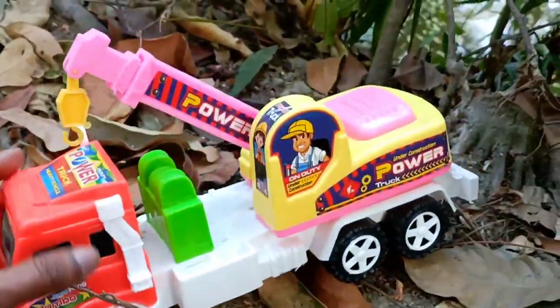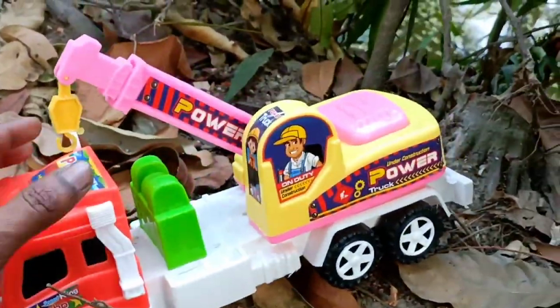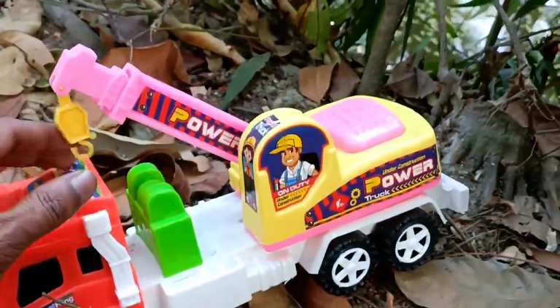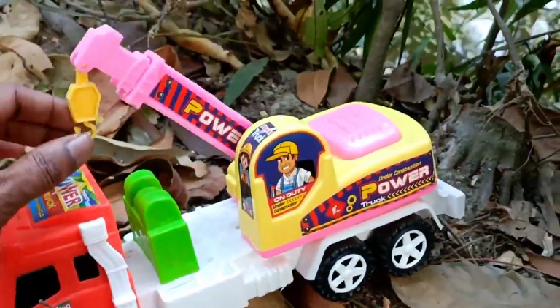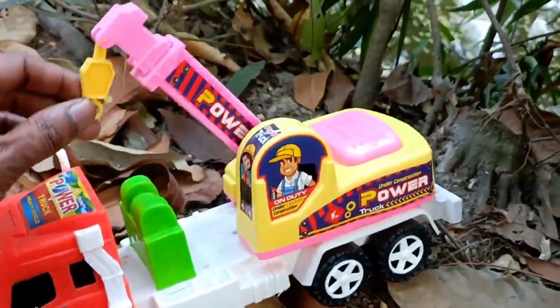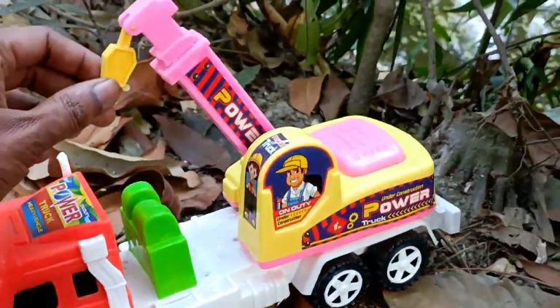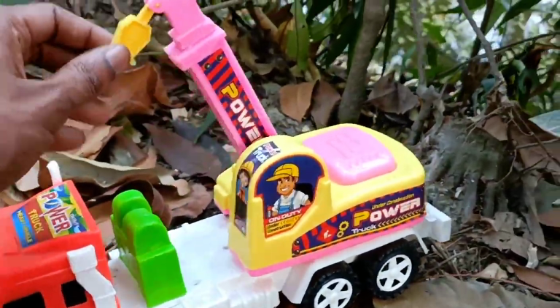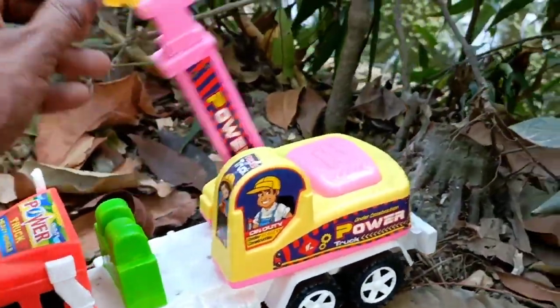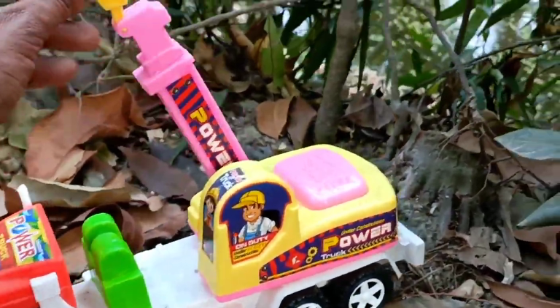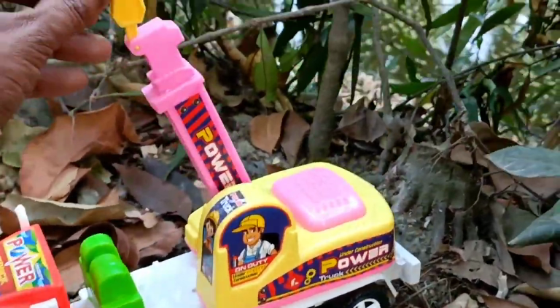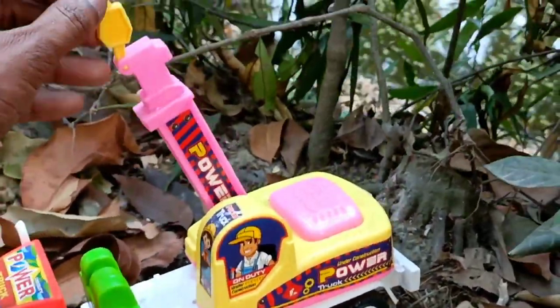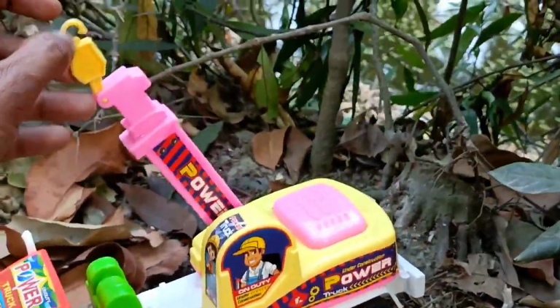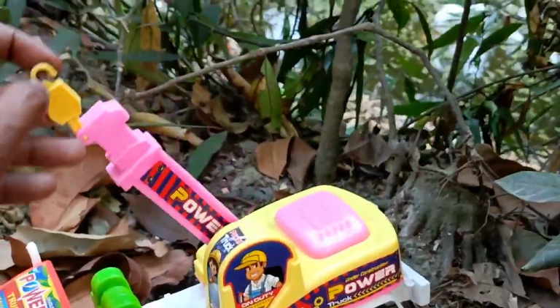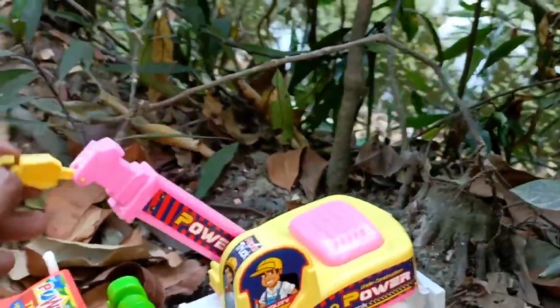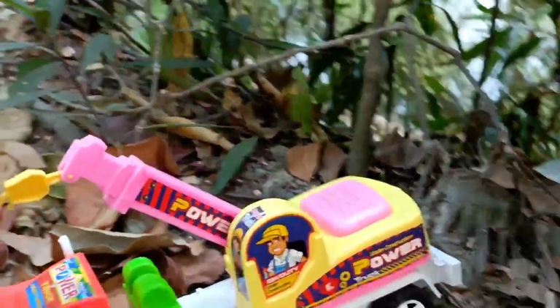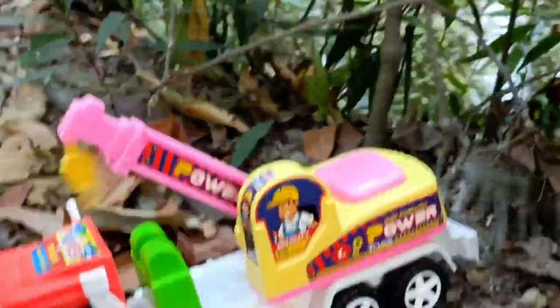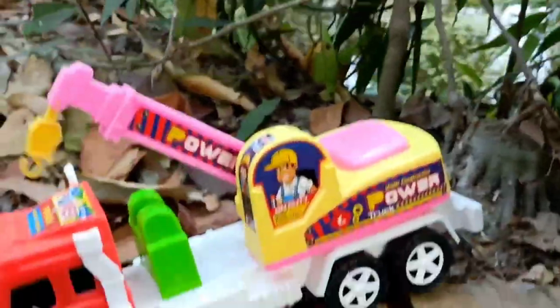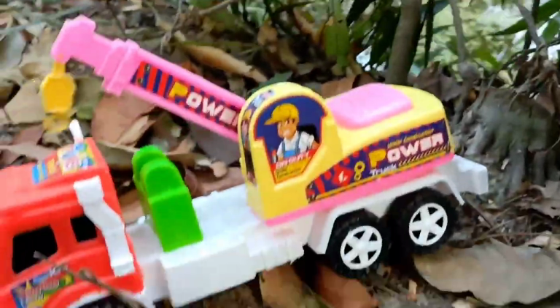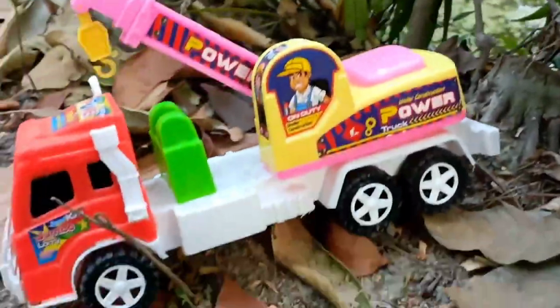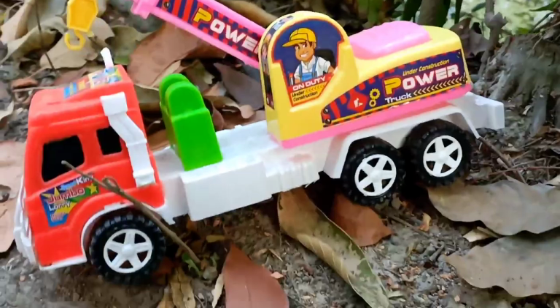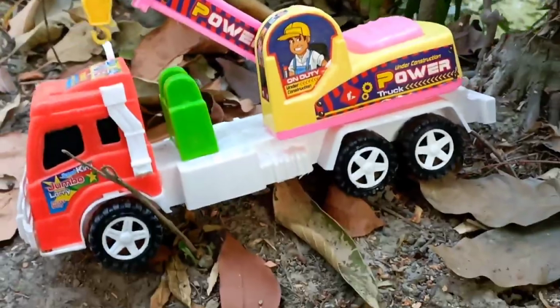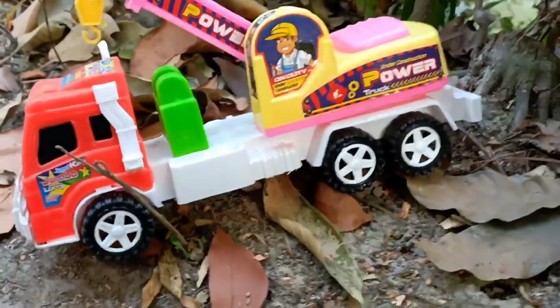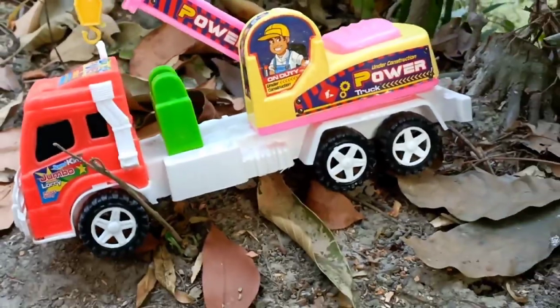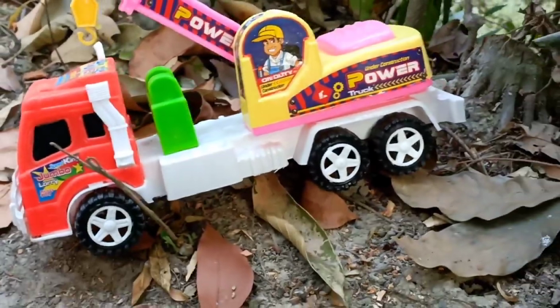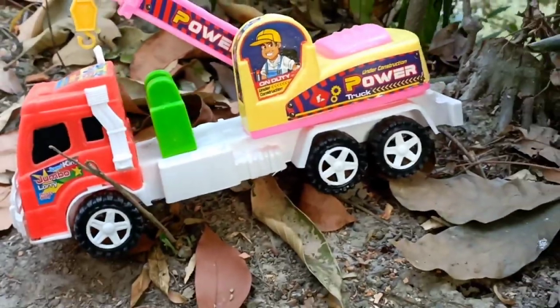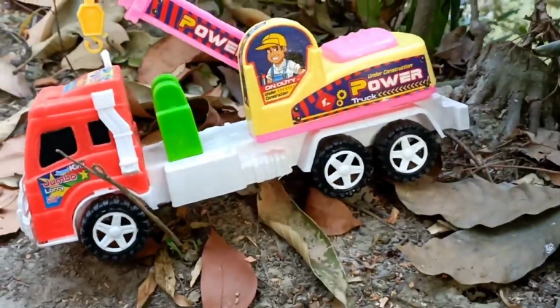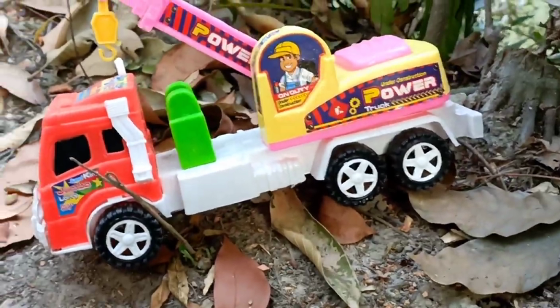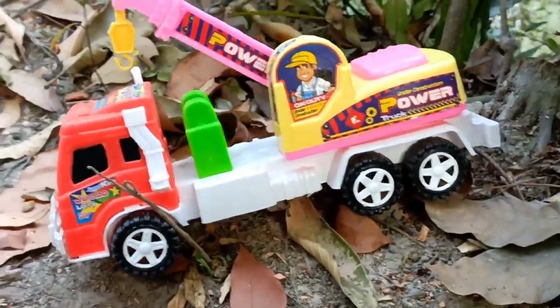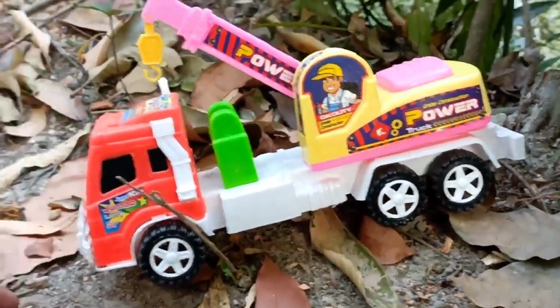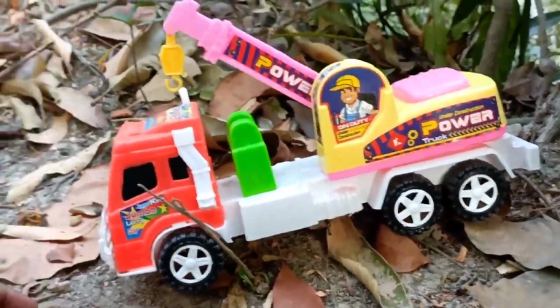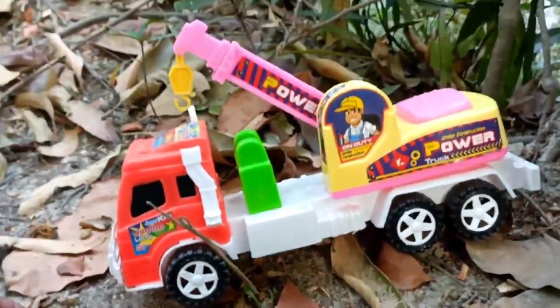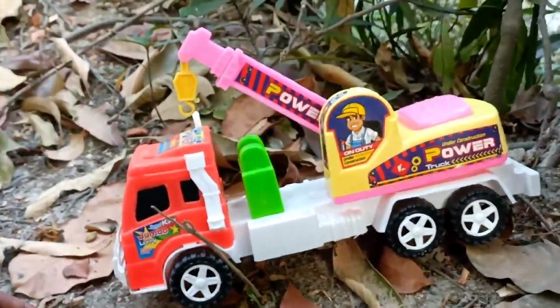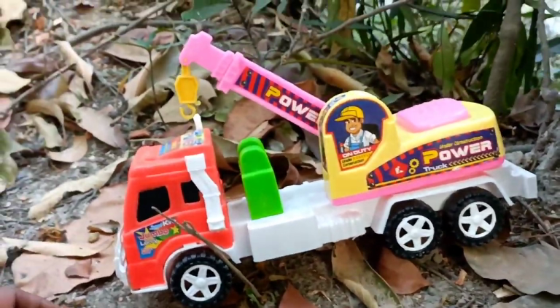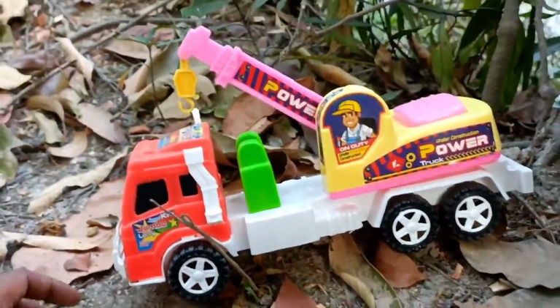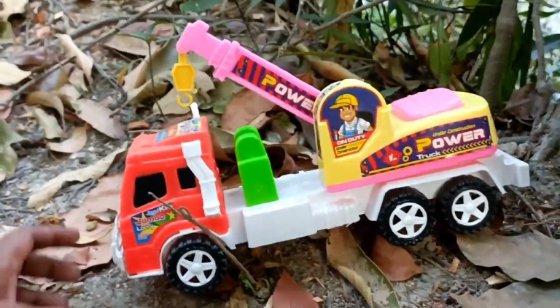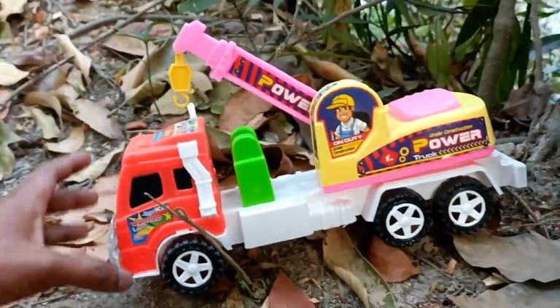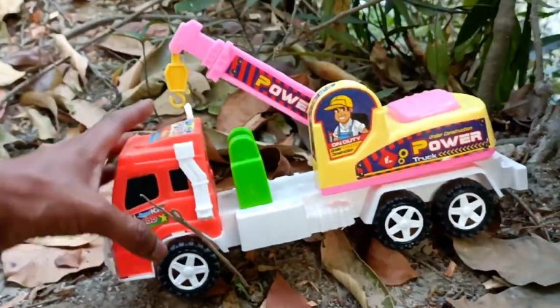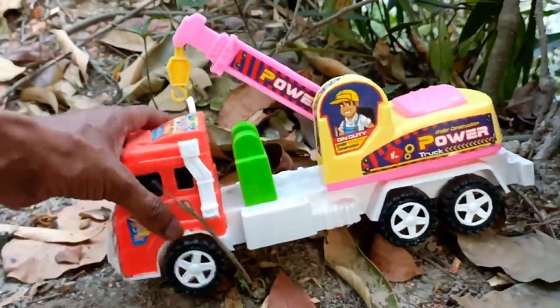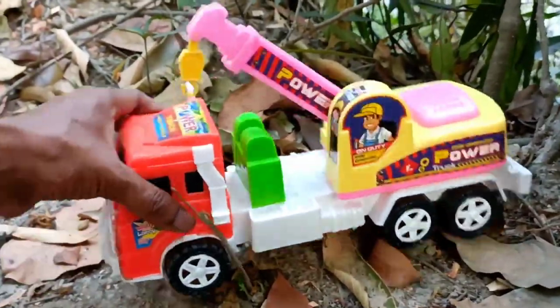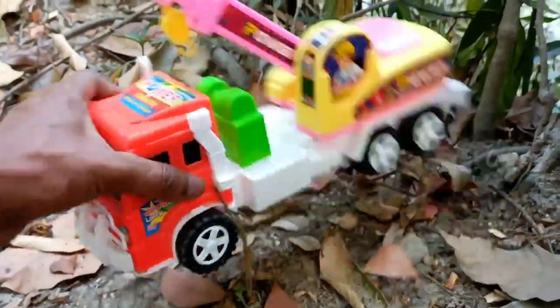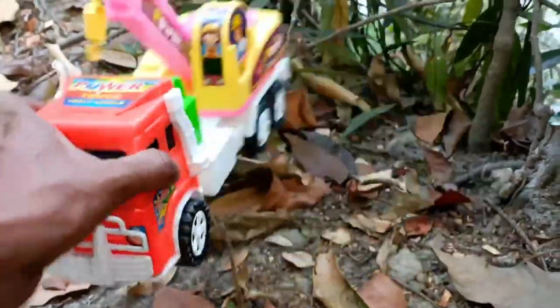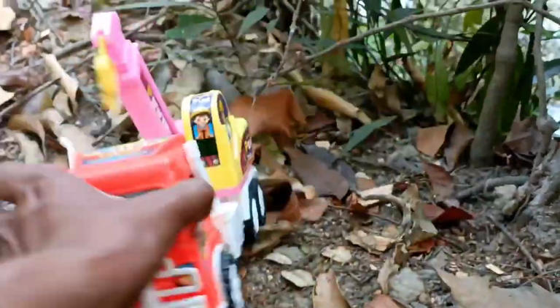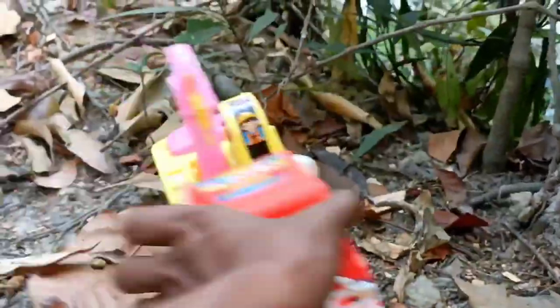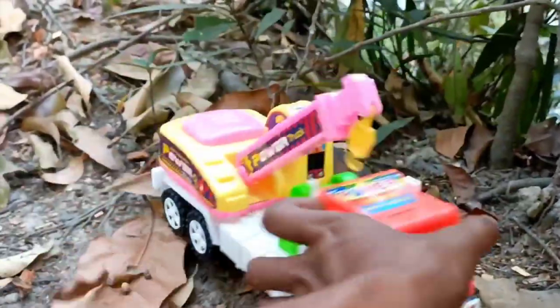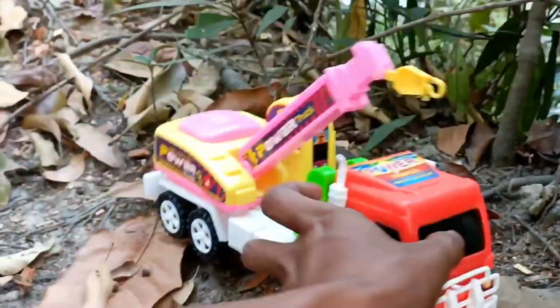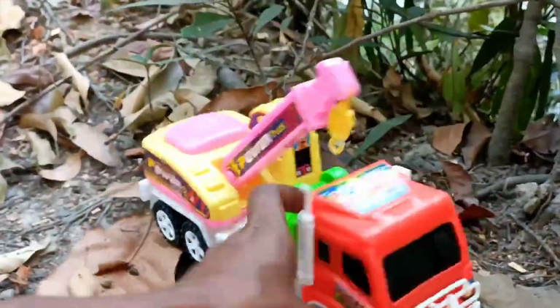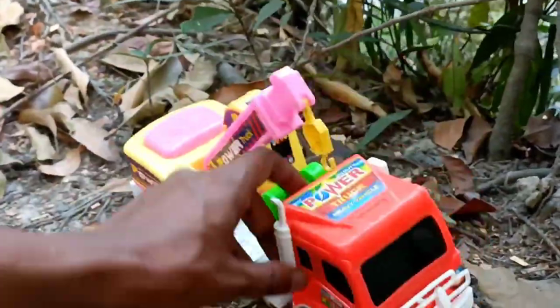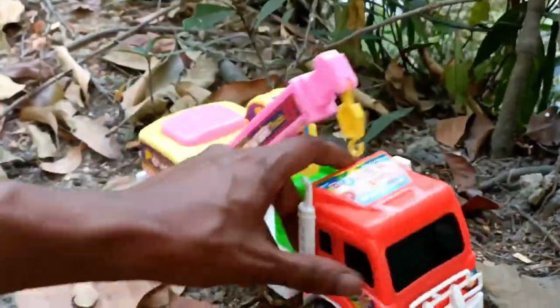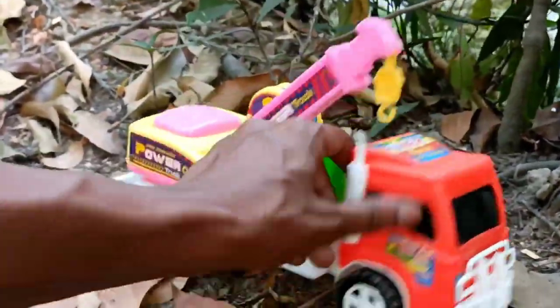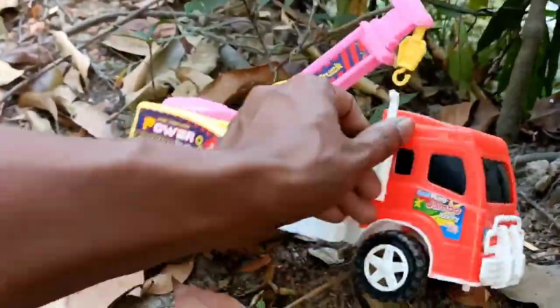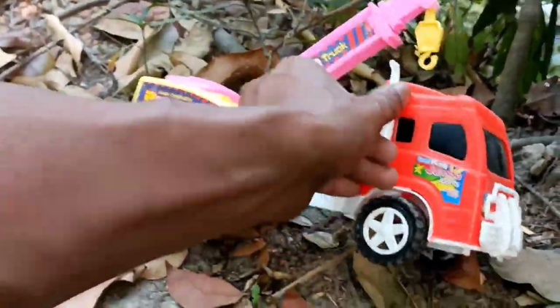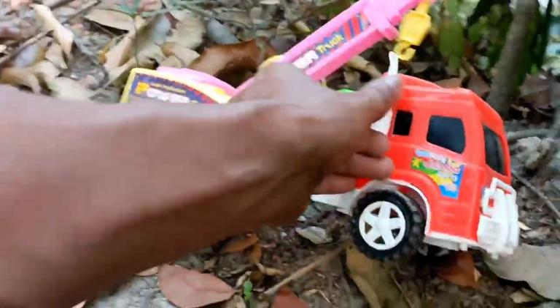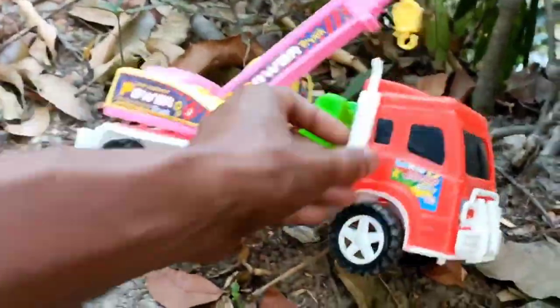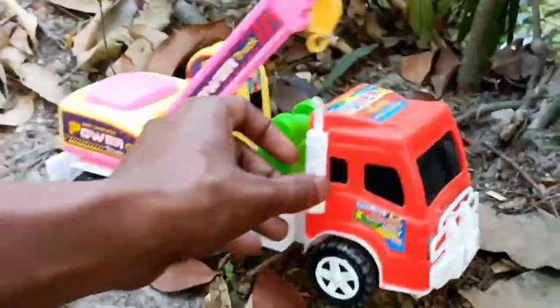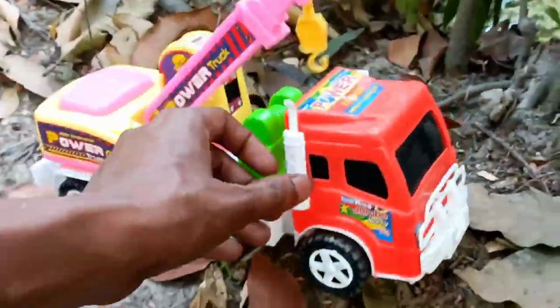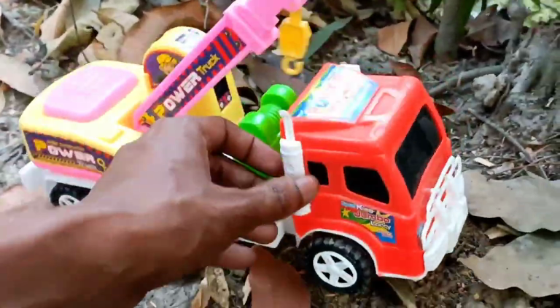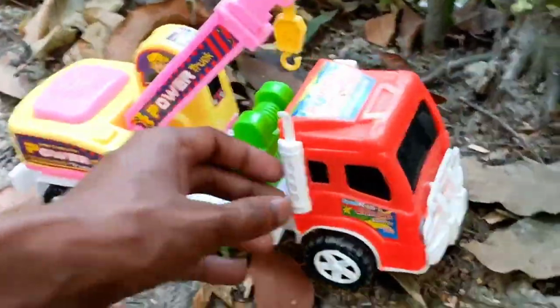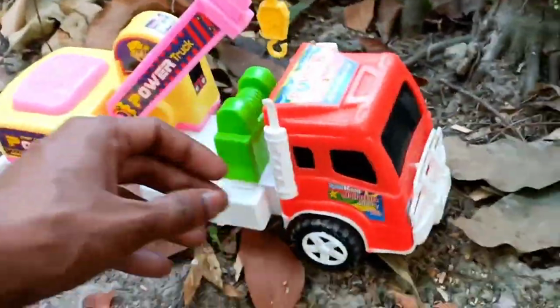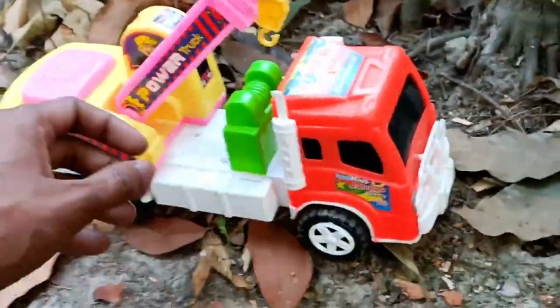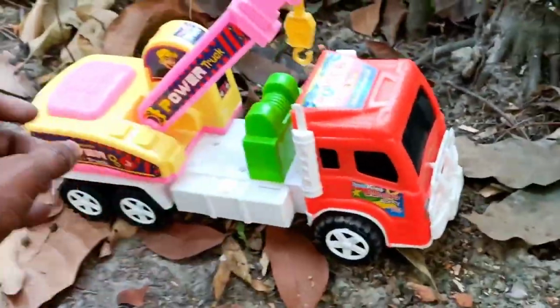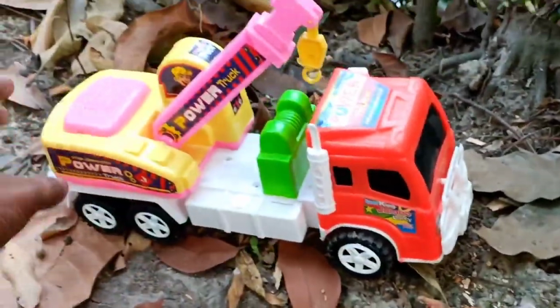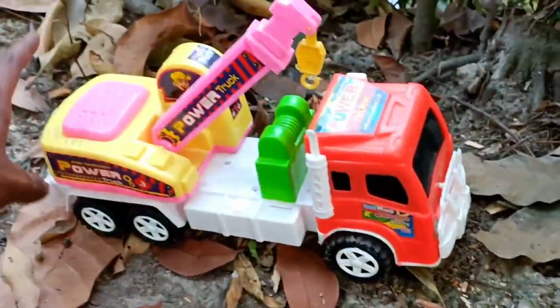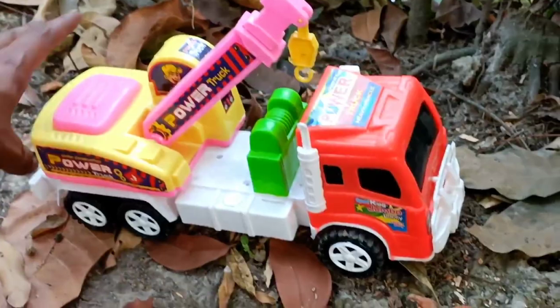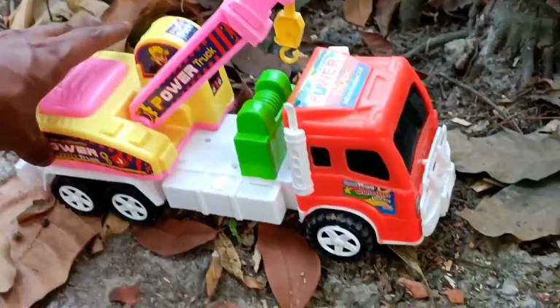Look at this! This is a very powerful power truck! Wow! Very colorful!